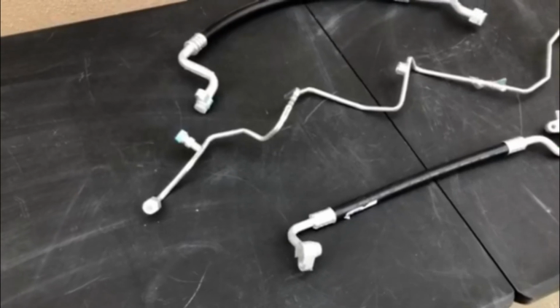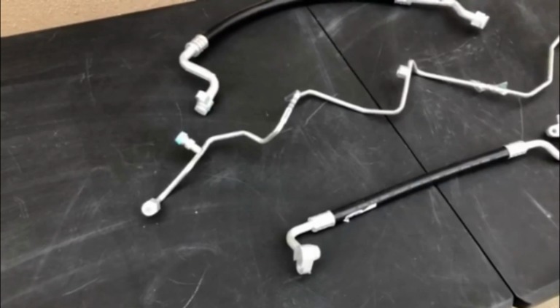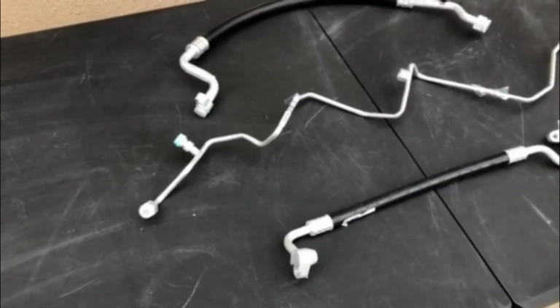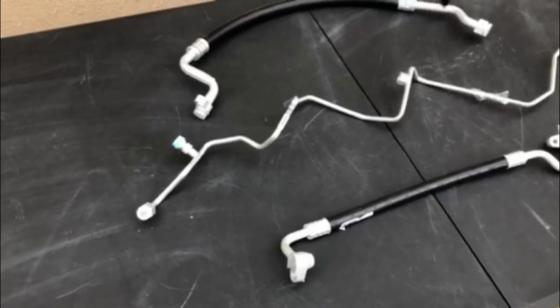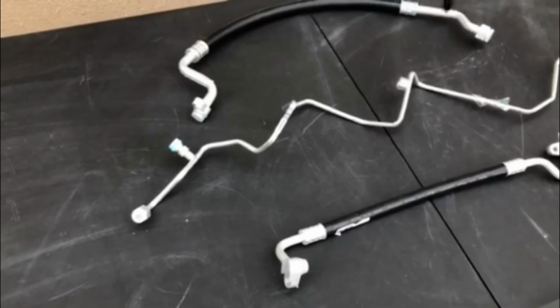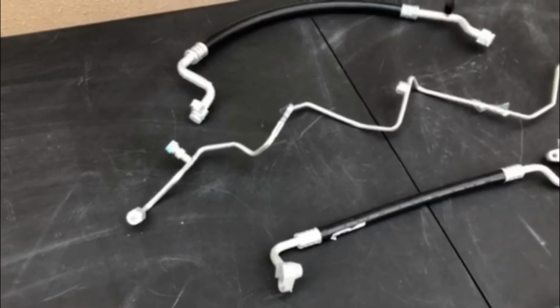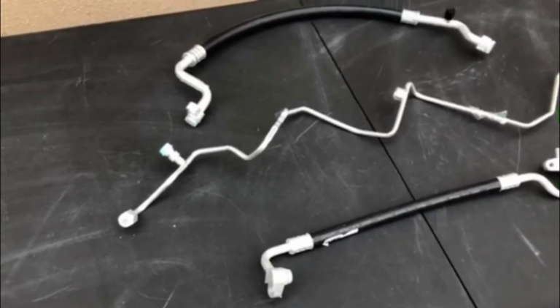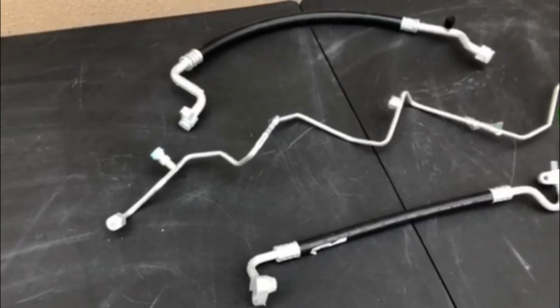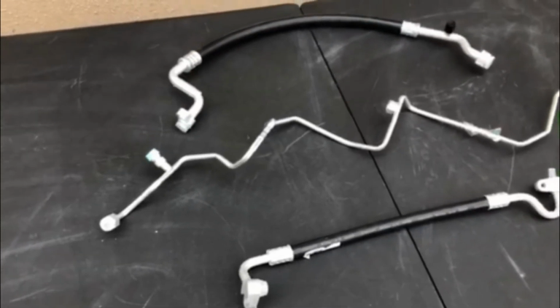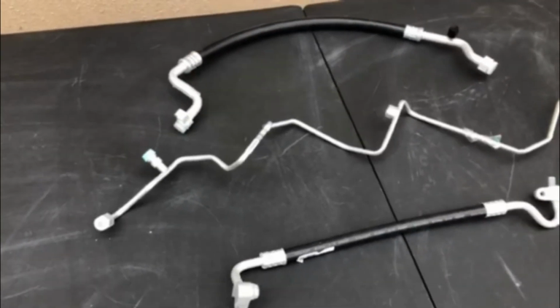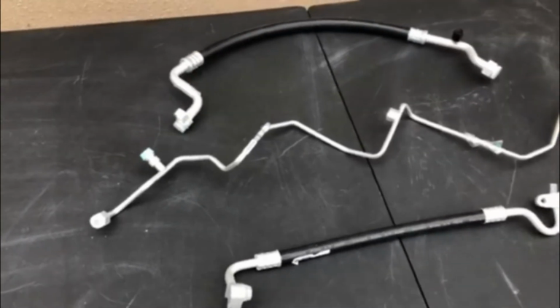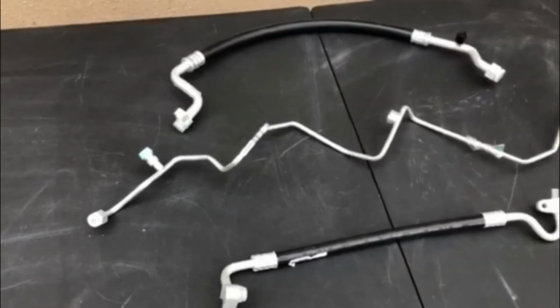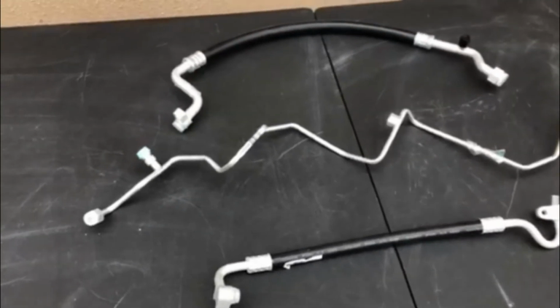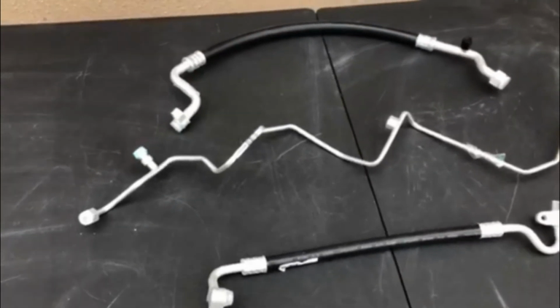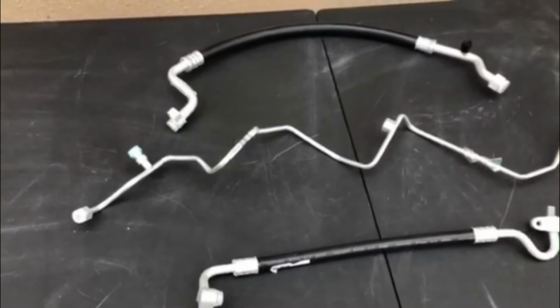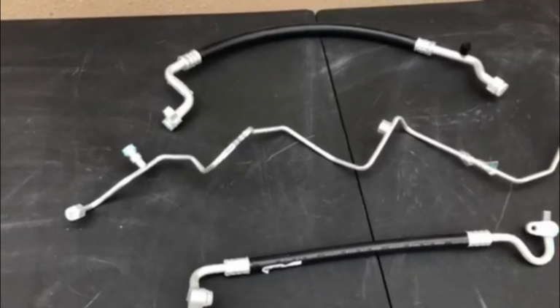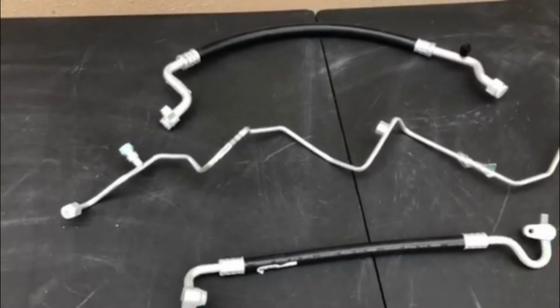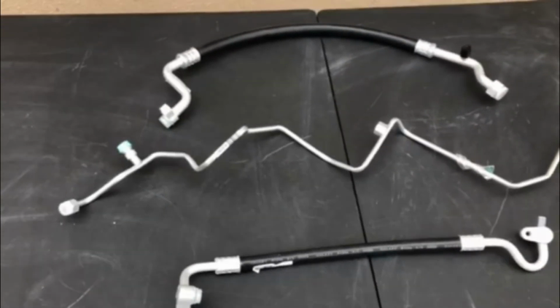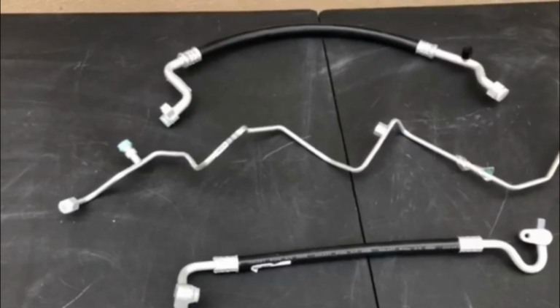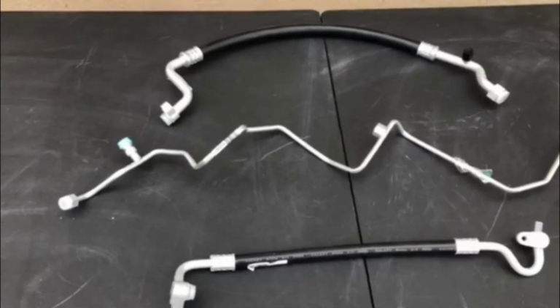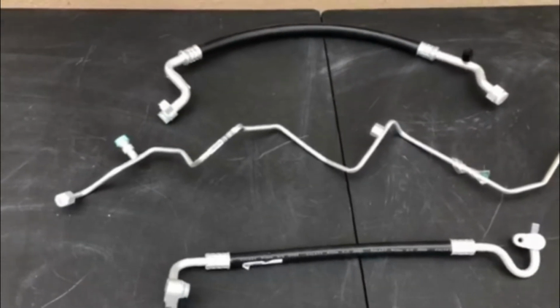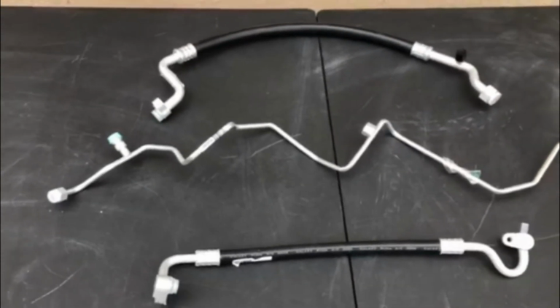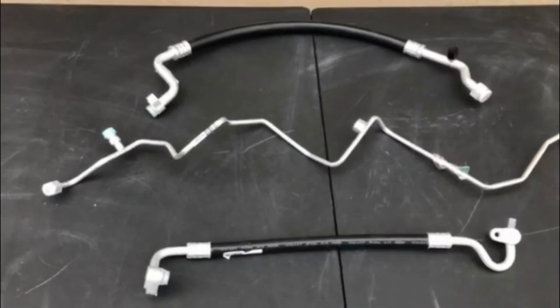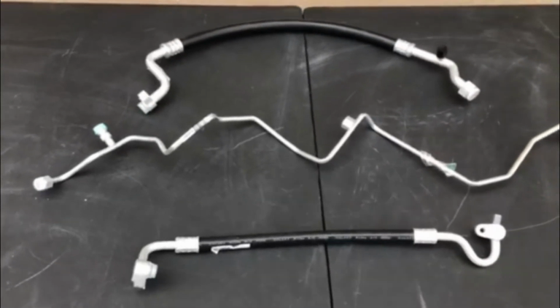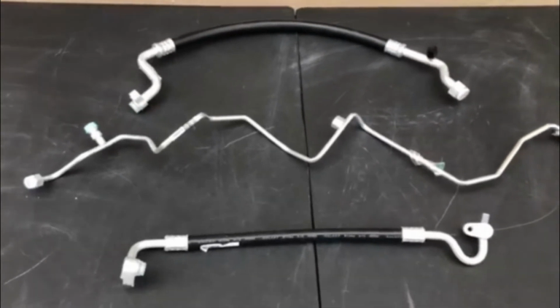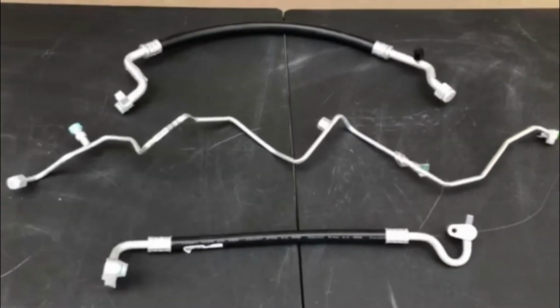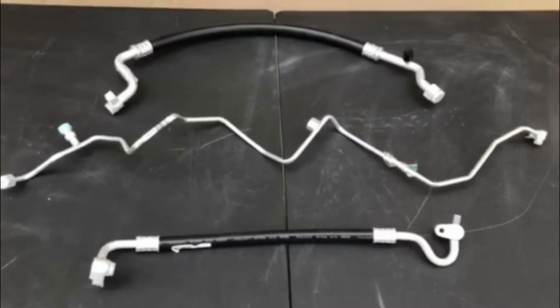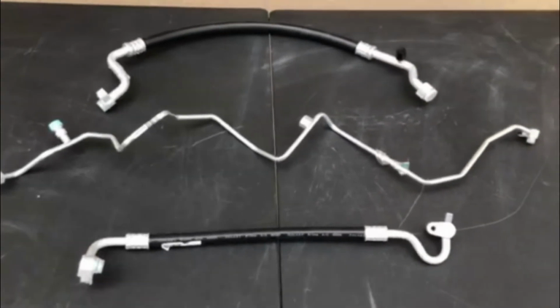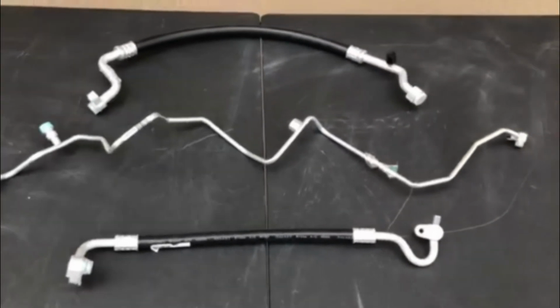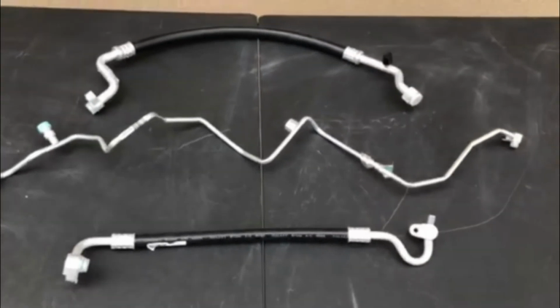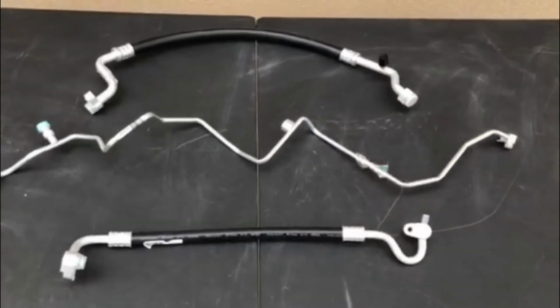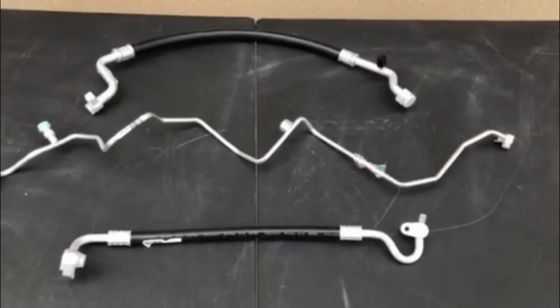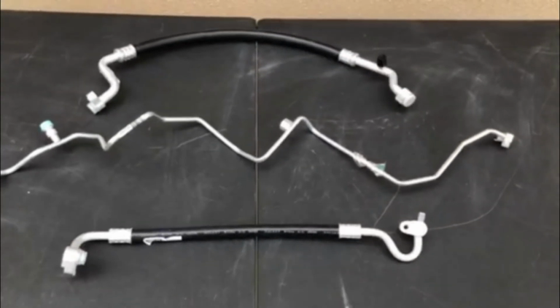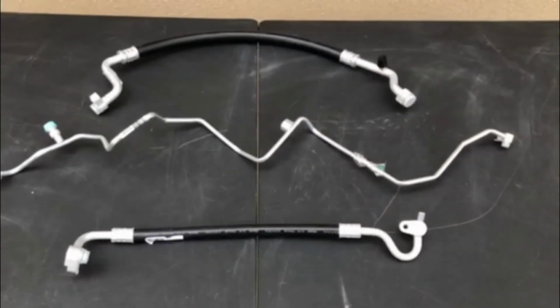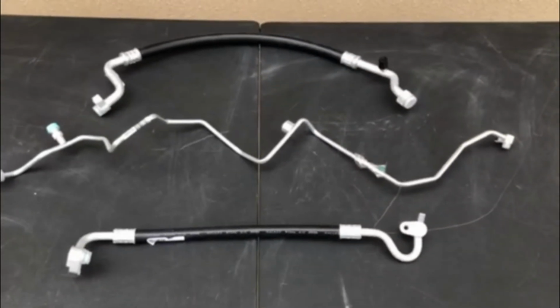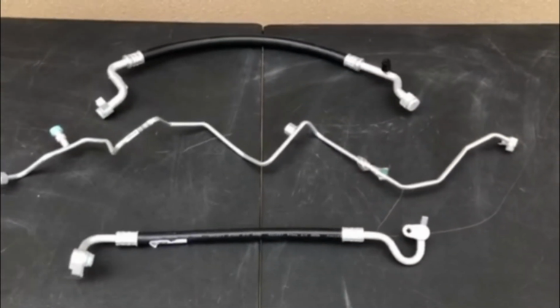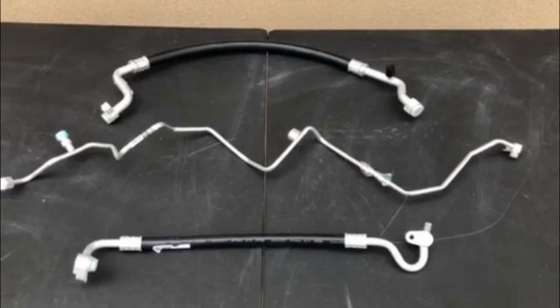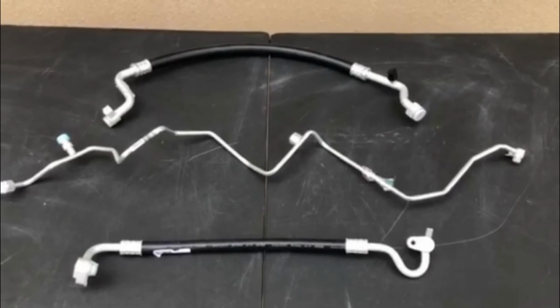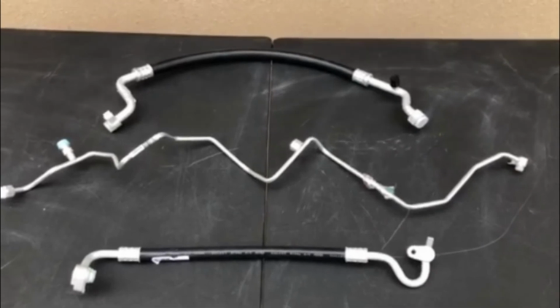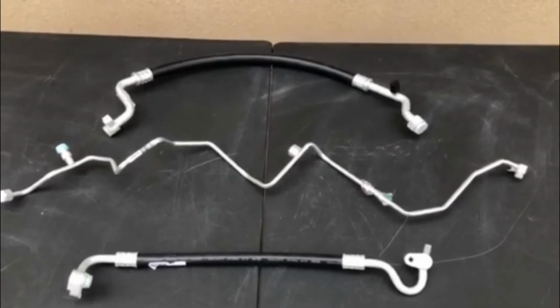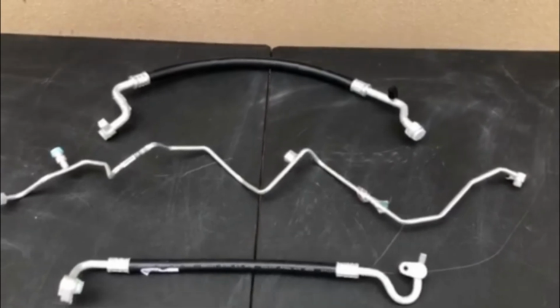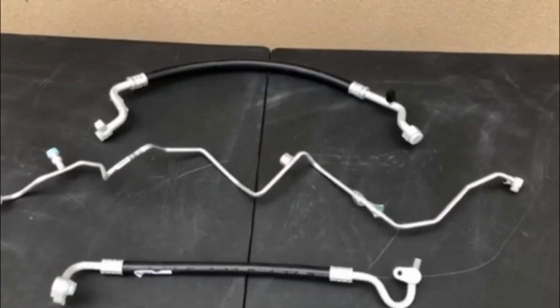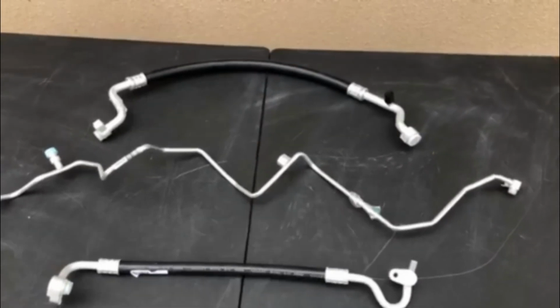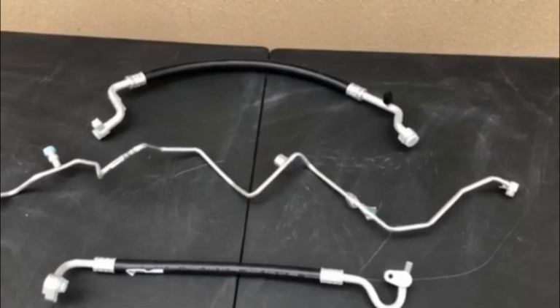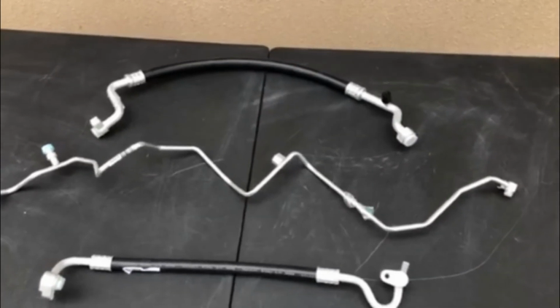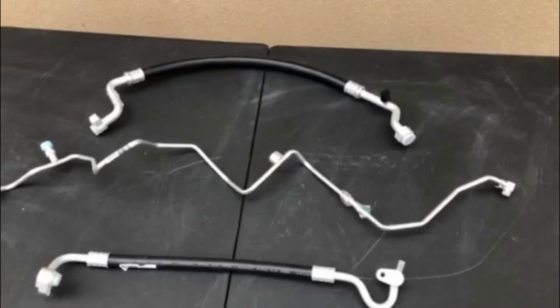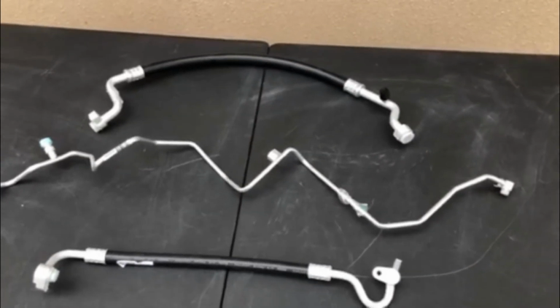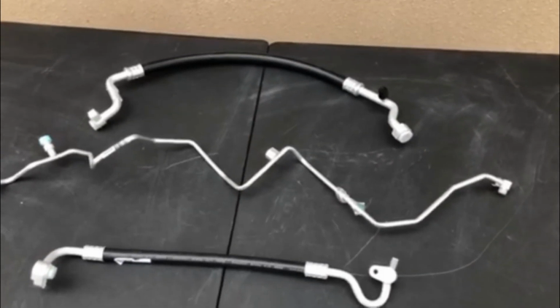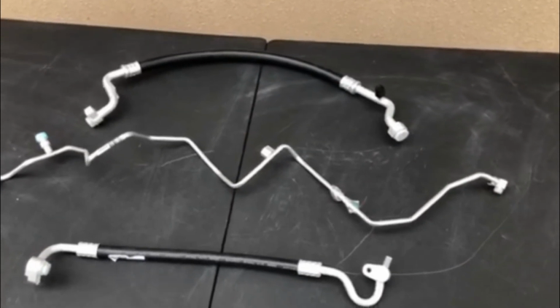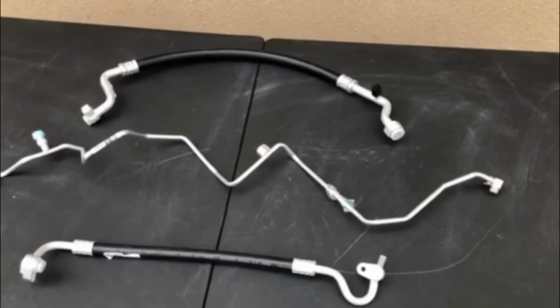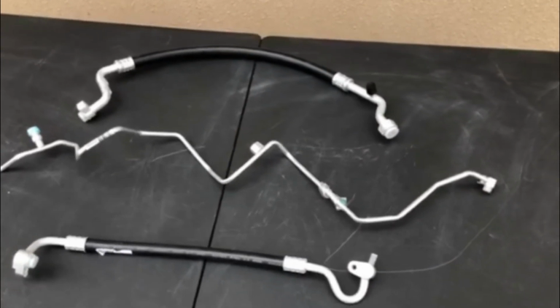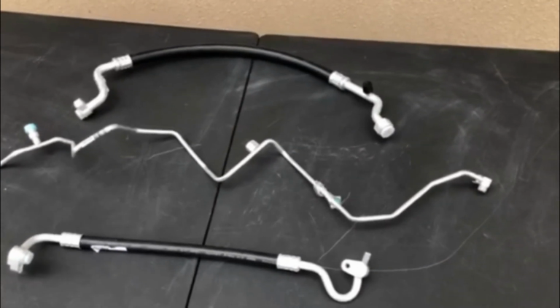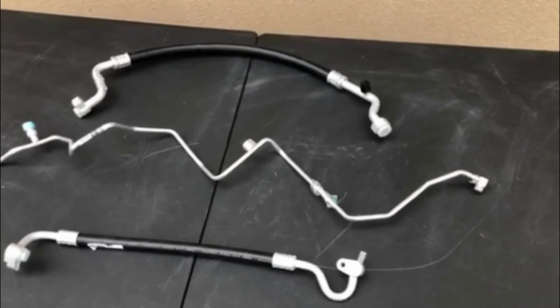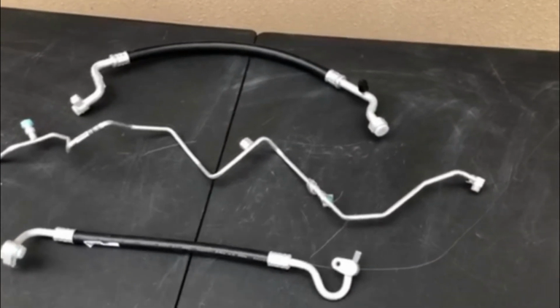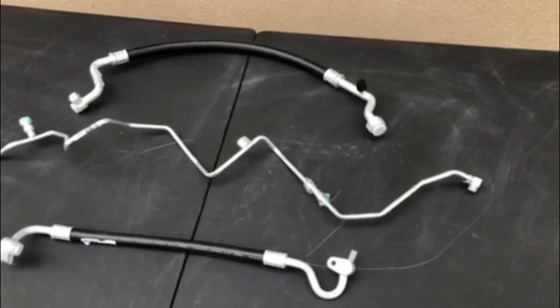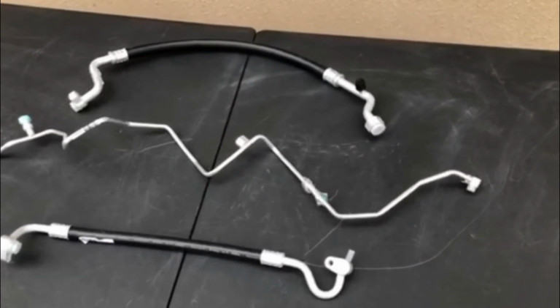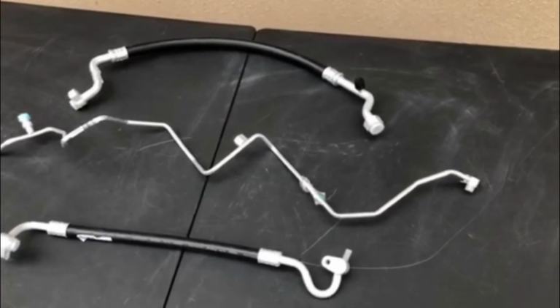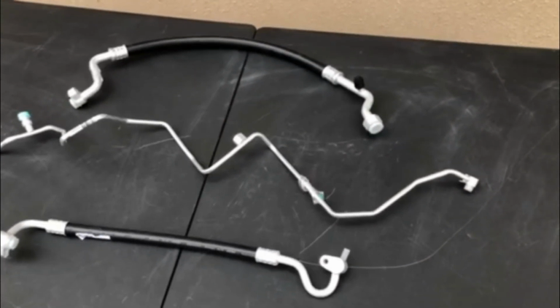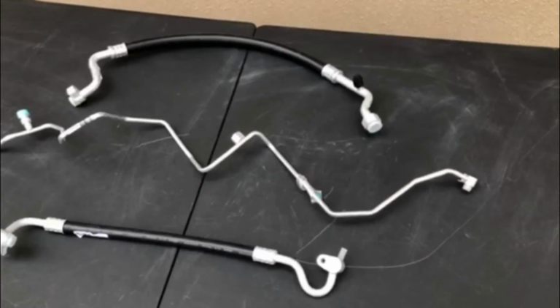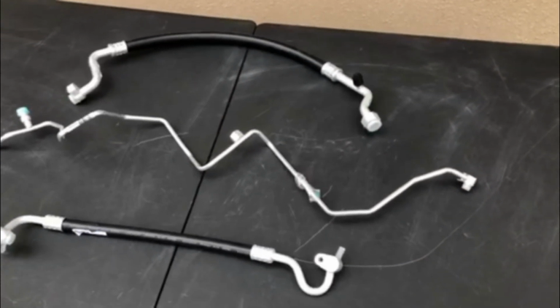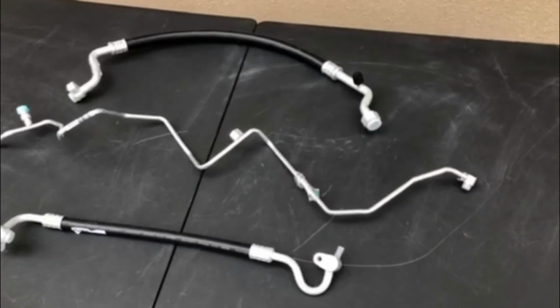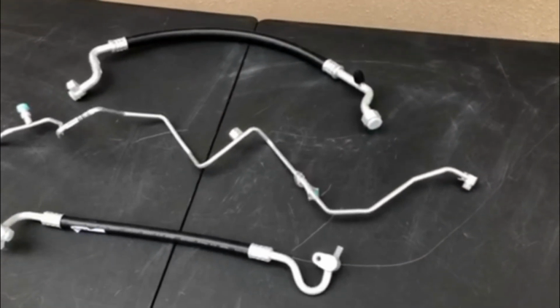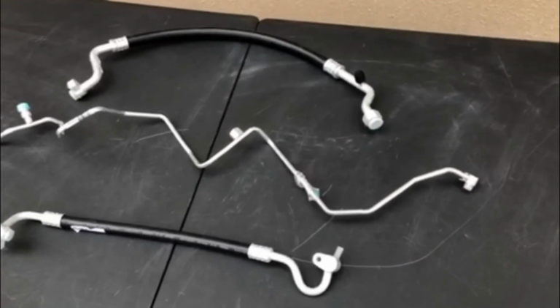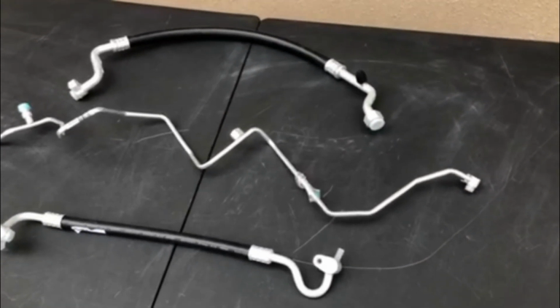Hey, this is Alex with Pit Stop Auto and today James is going to walk you through how the suction, liquid, and discharge lines work in your AC system.